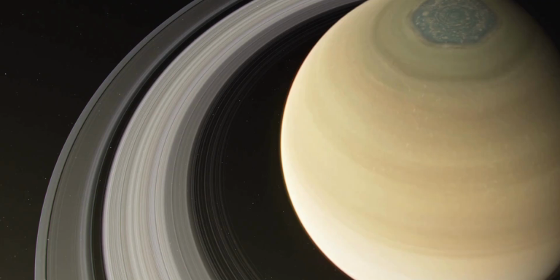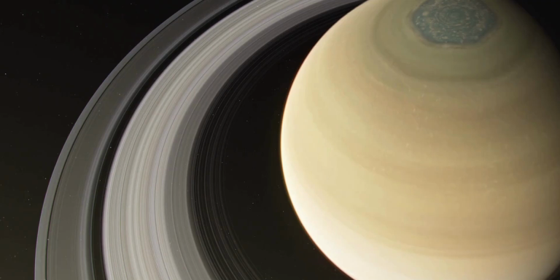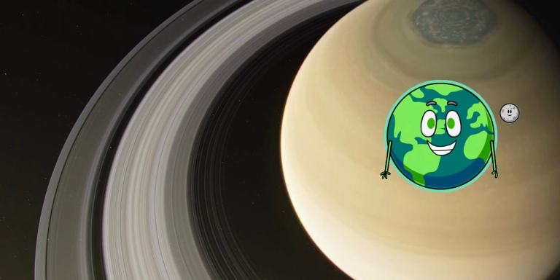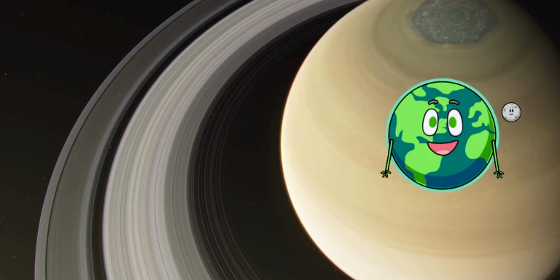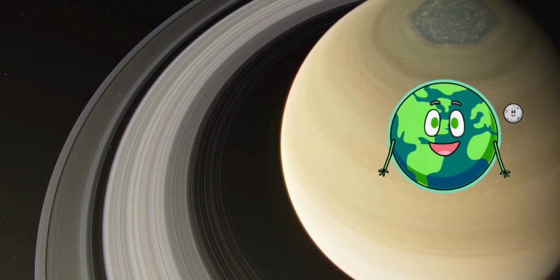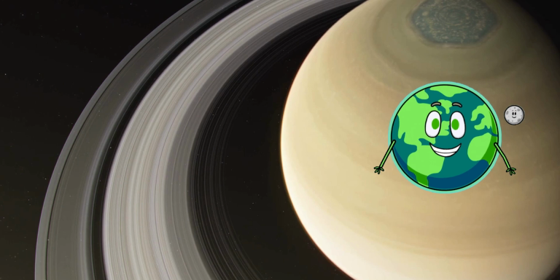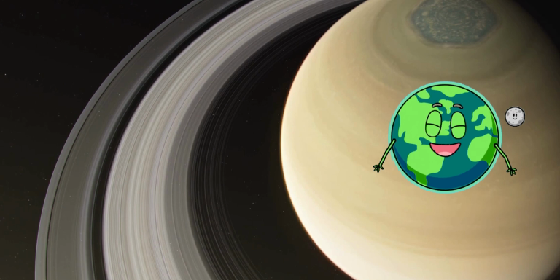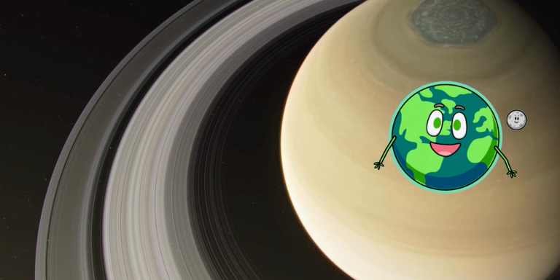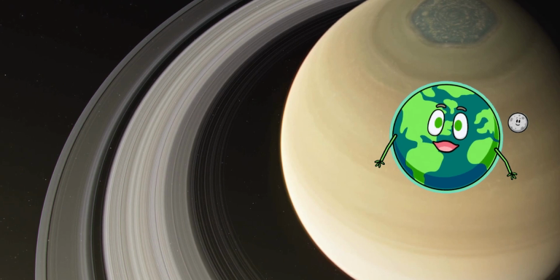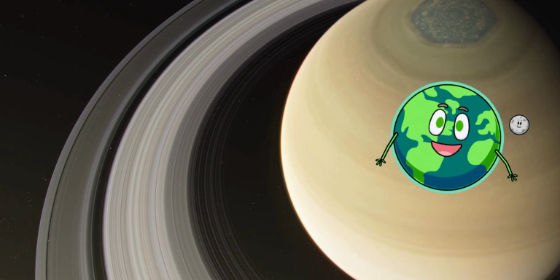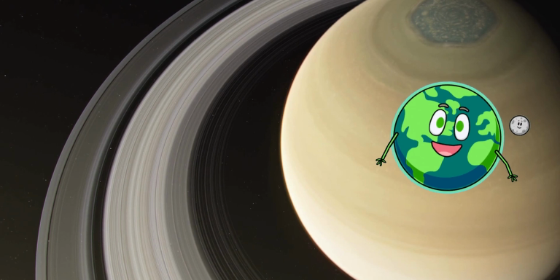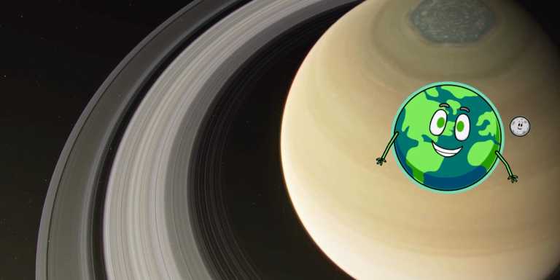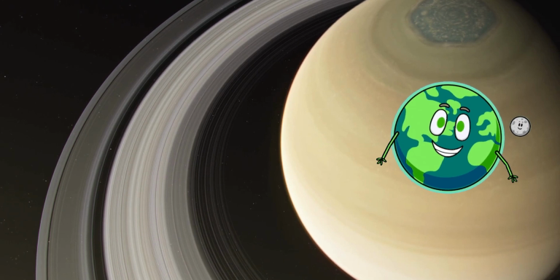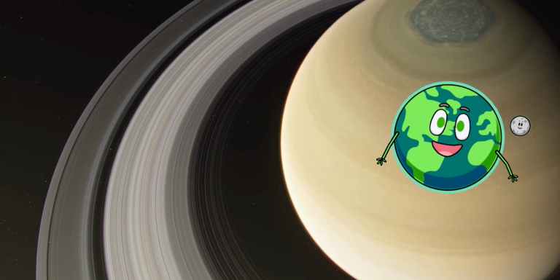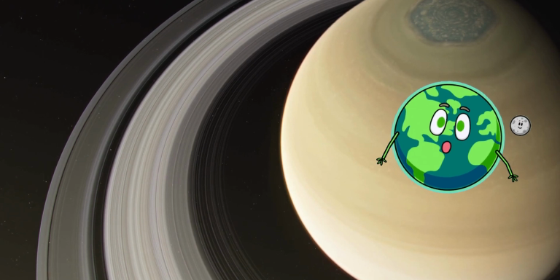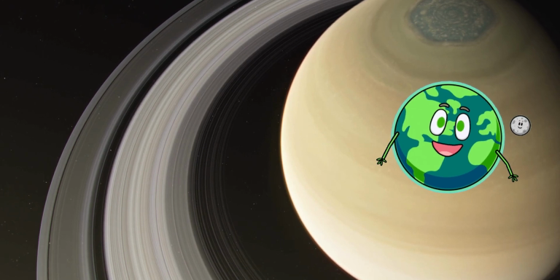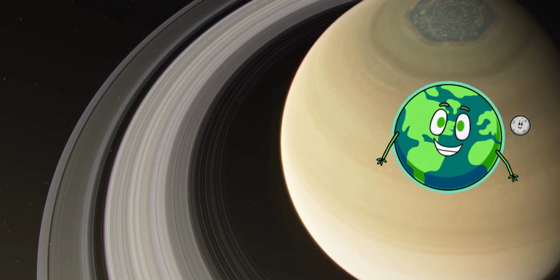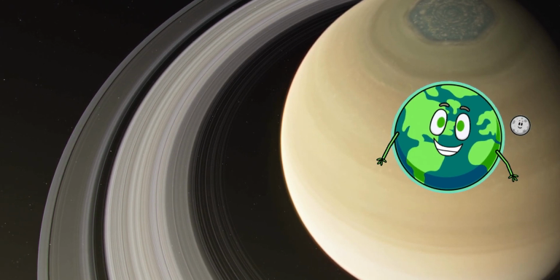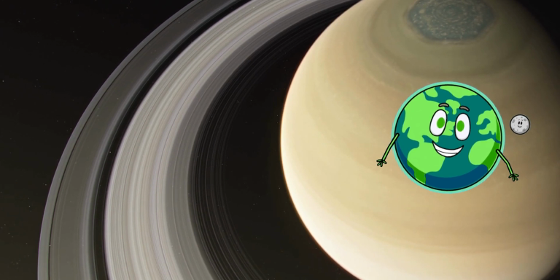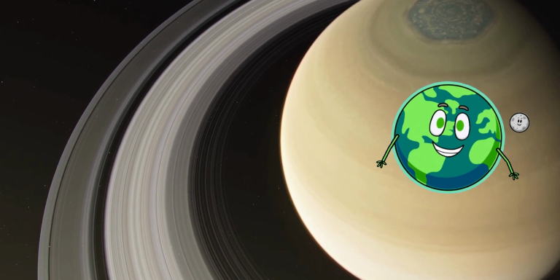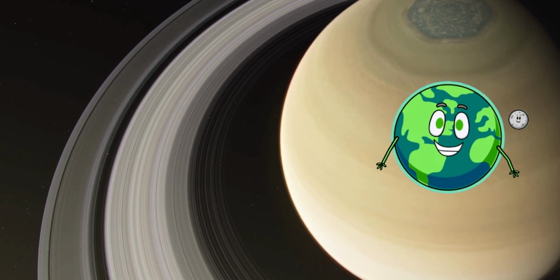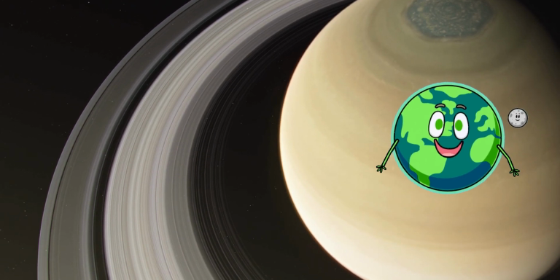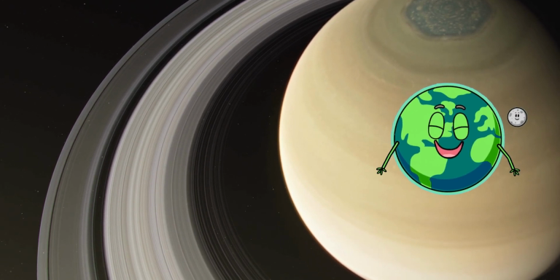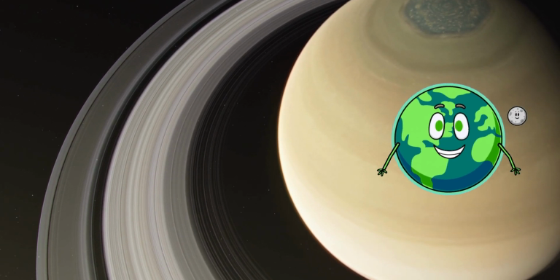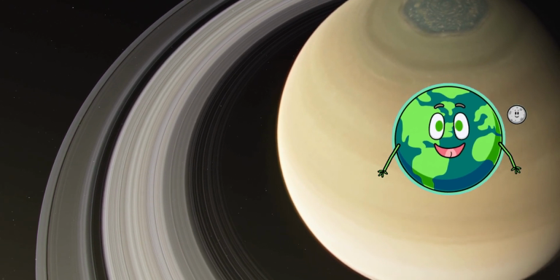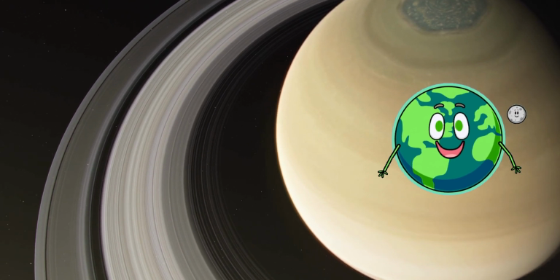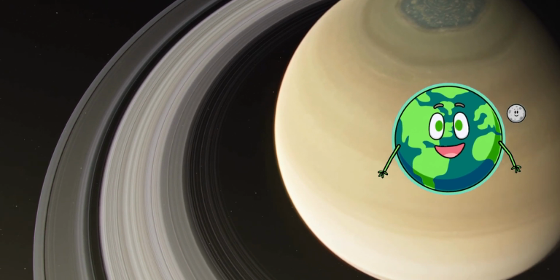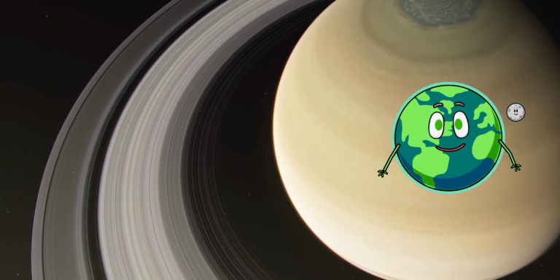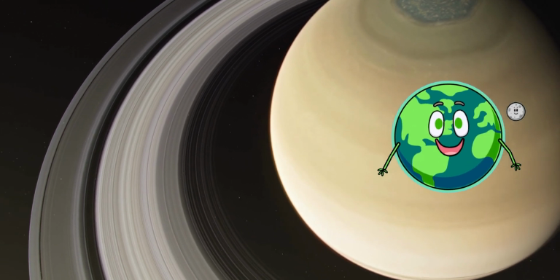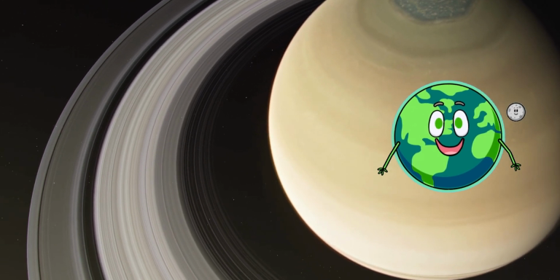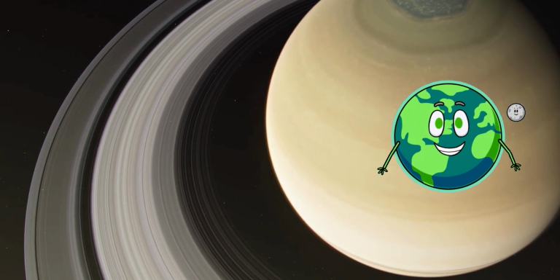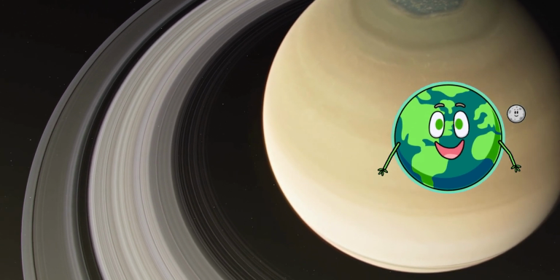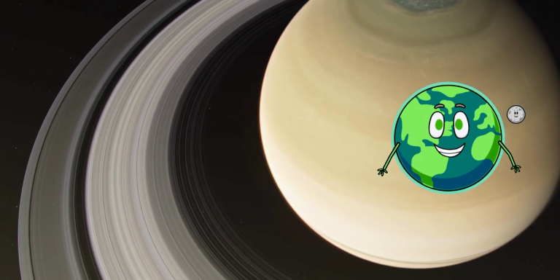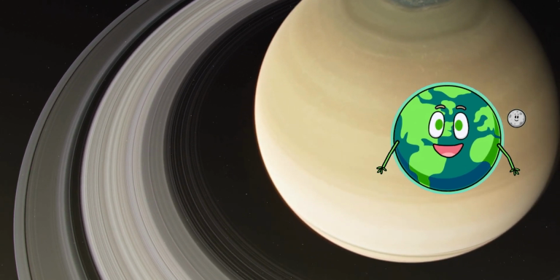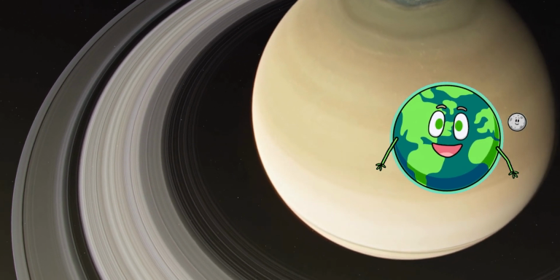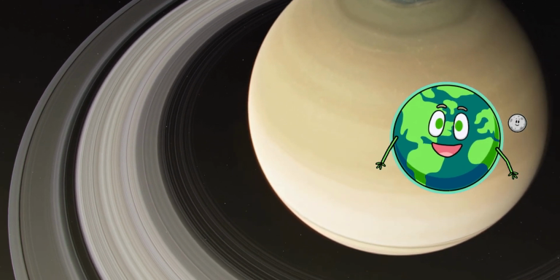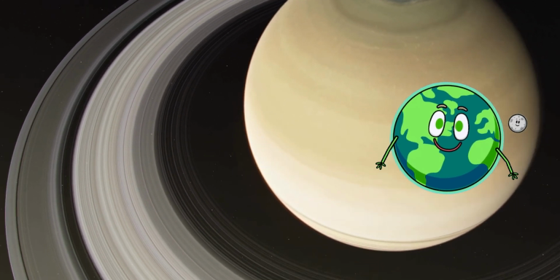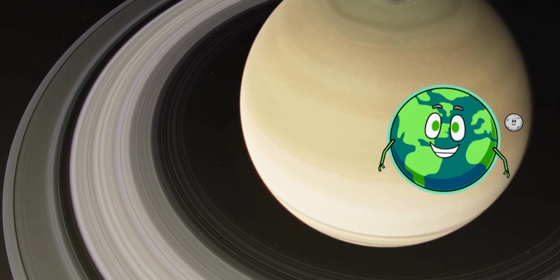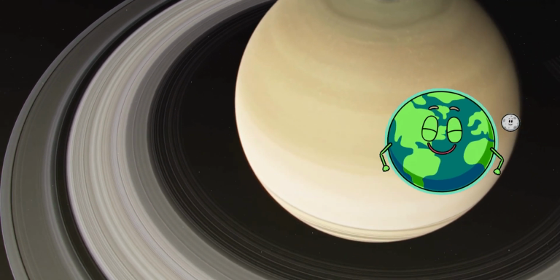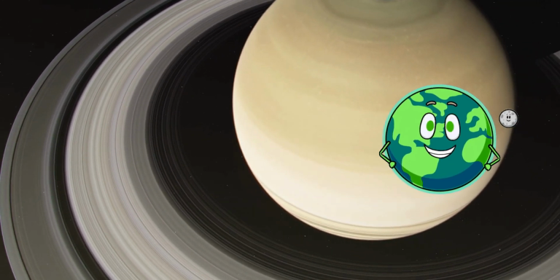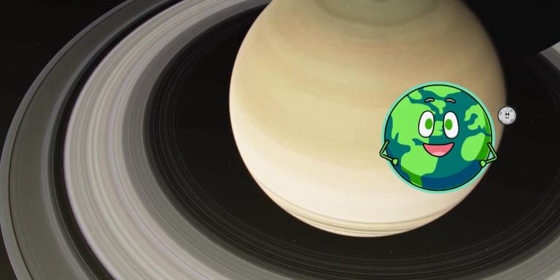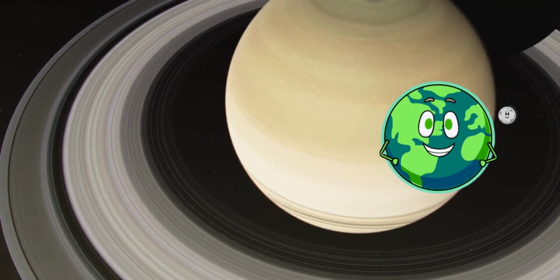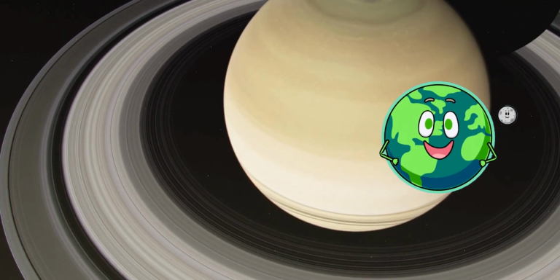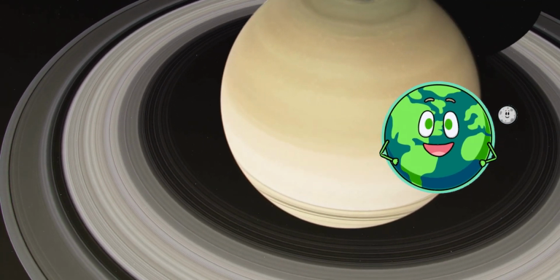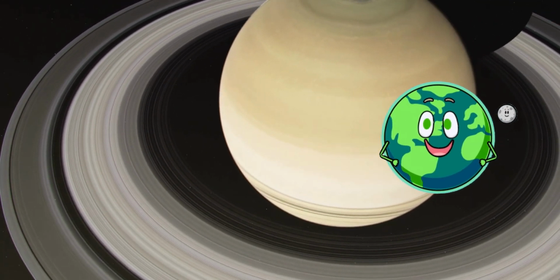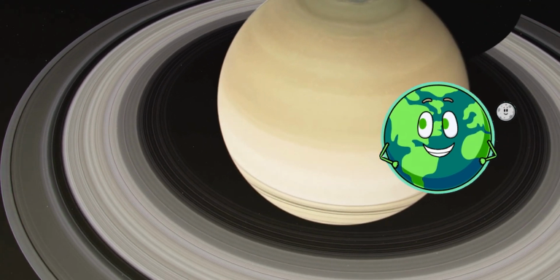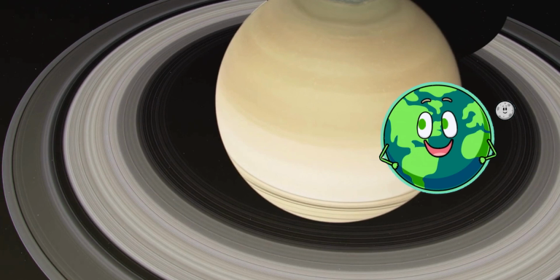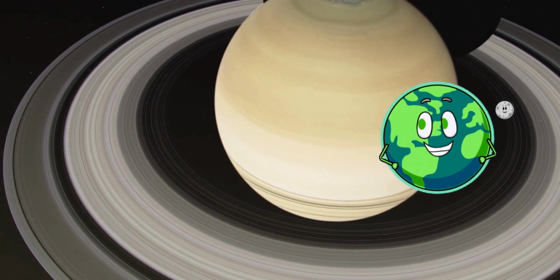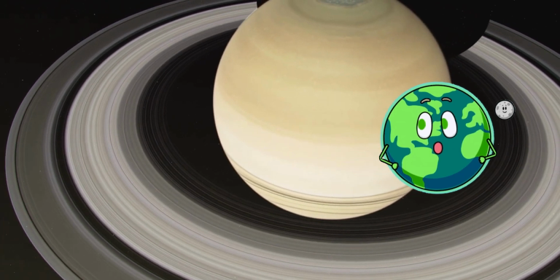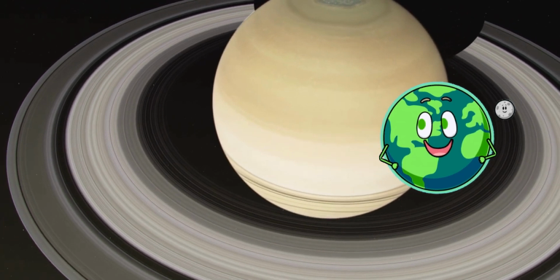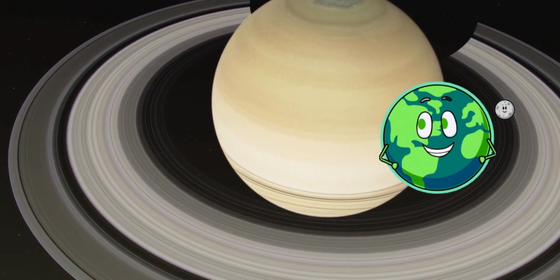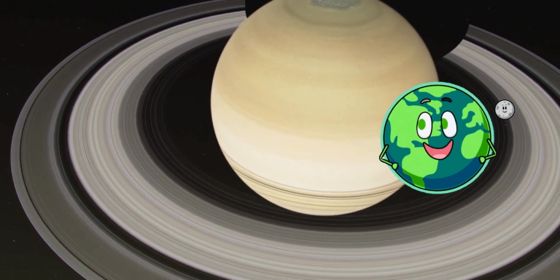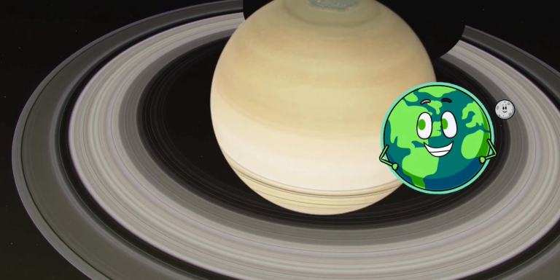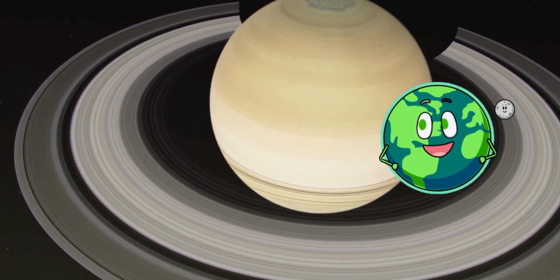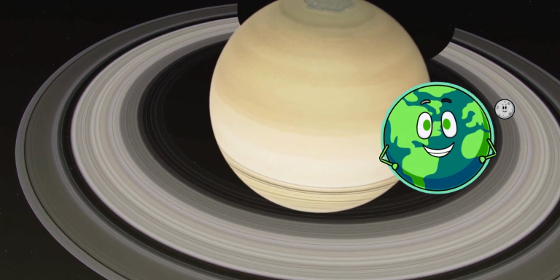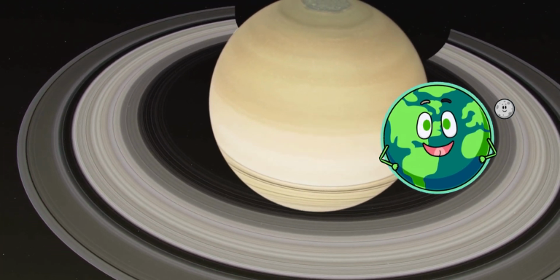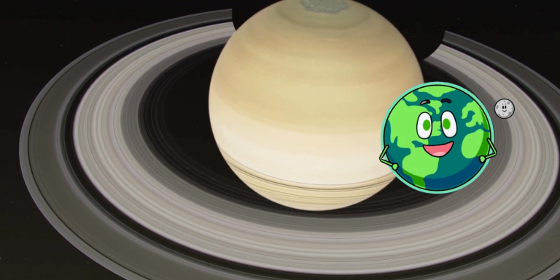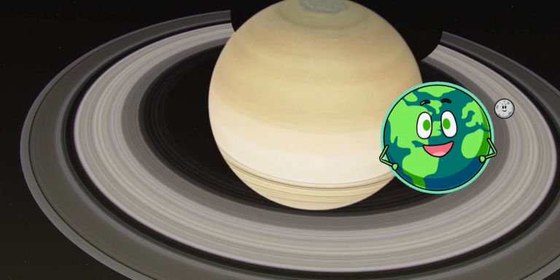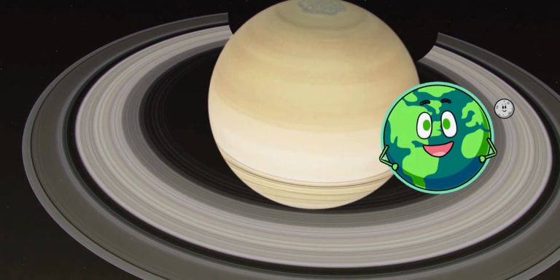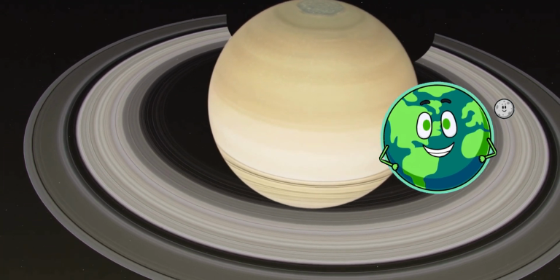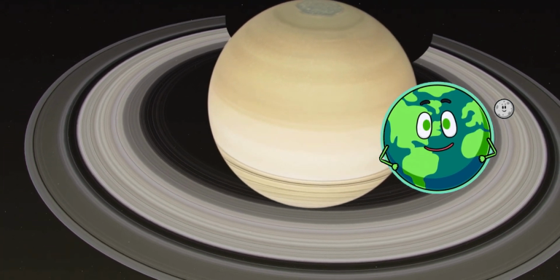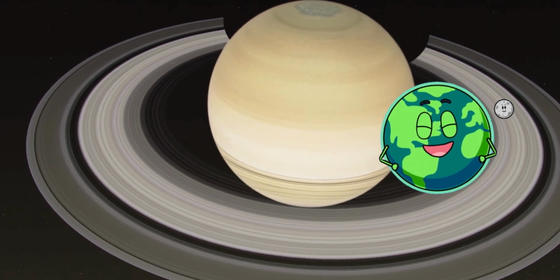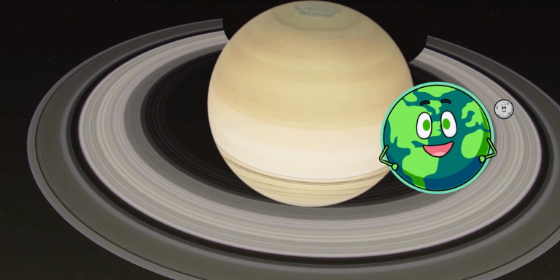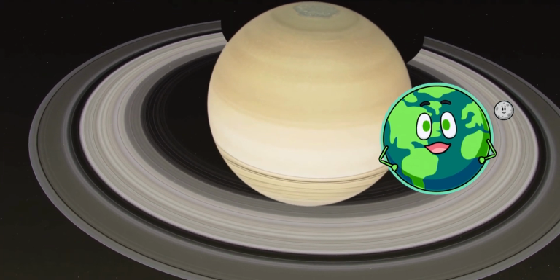Check out Saturn with its stunning rings. Did you know the rings are made of ice and rock? And Saturn is the only planet that's less dense than water?